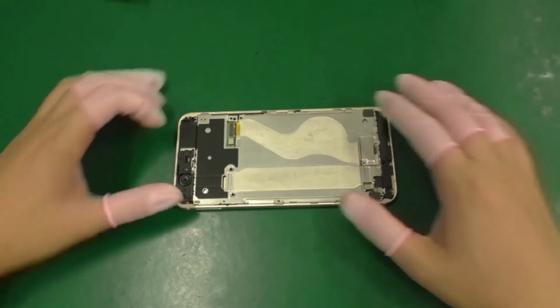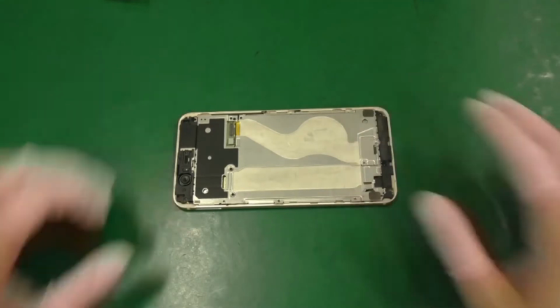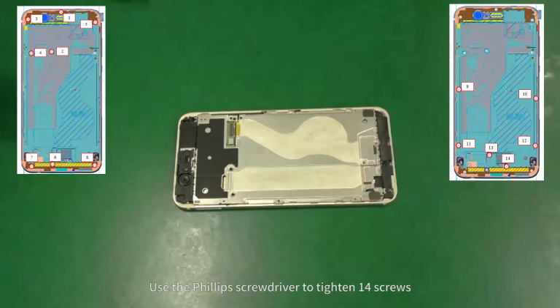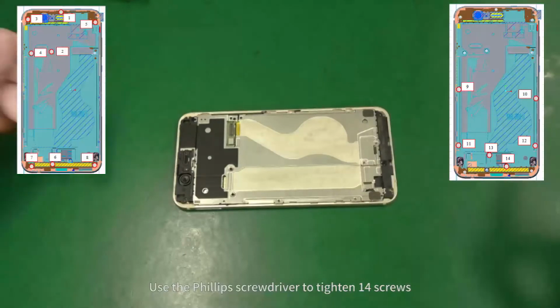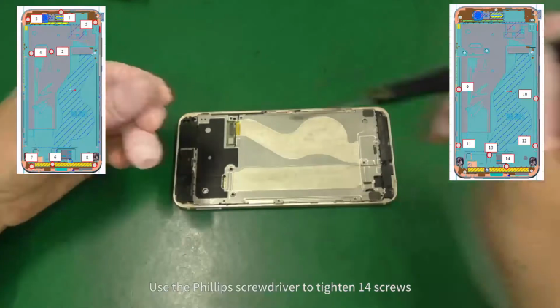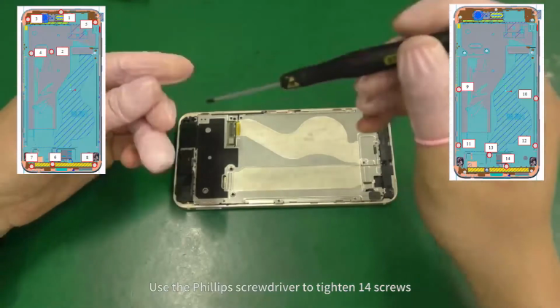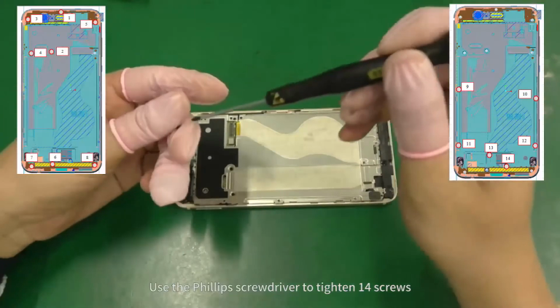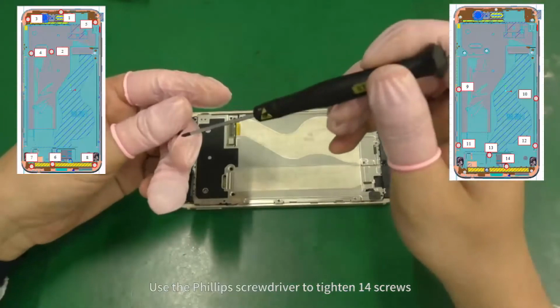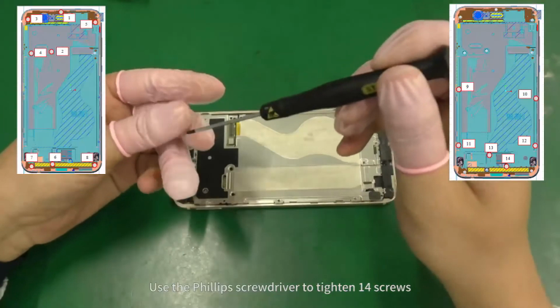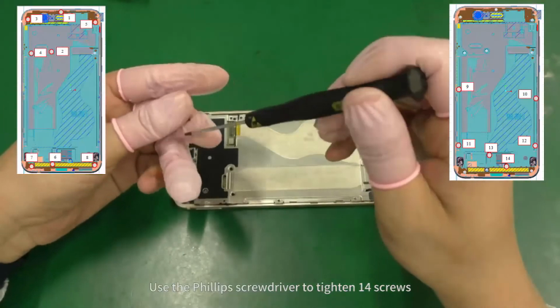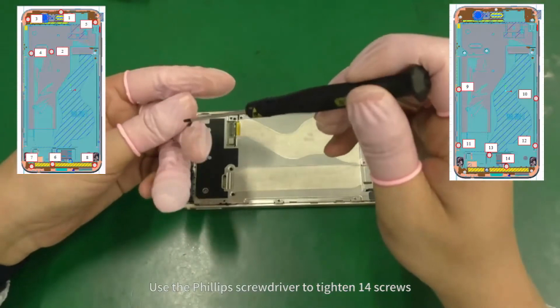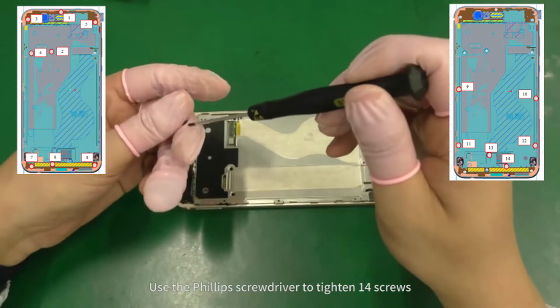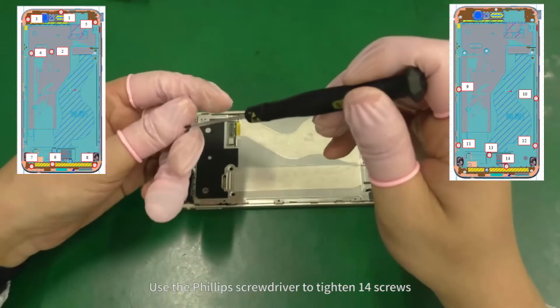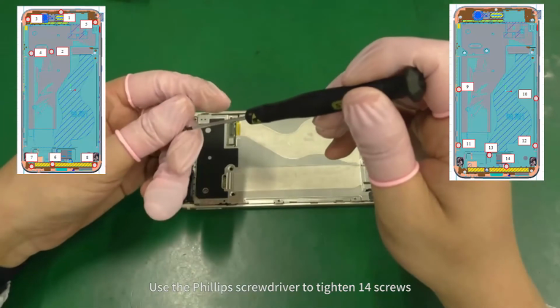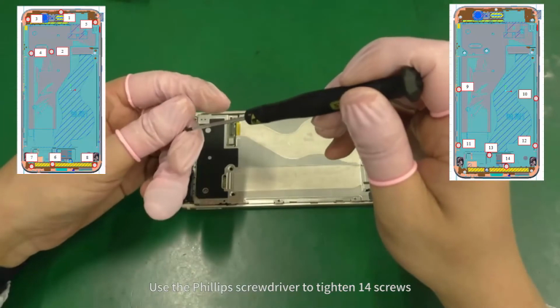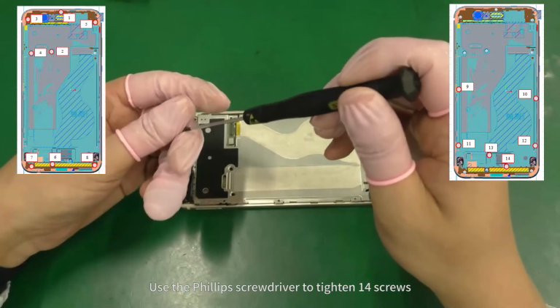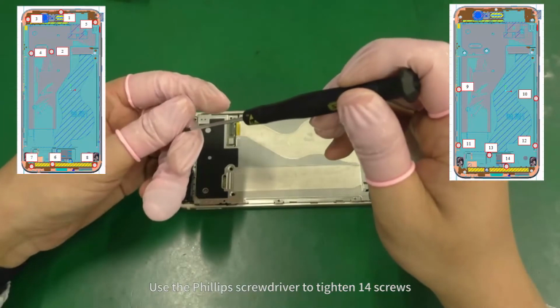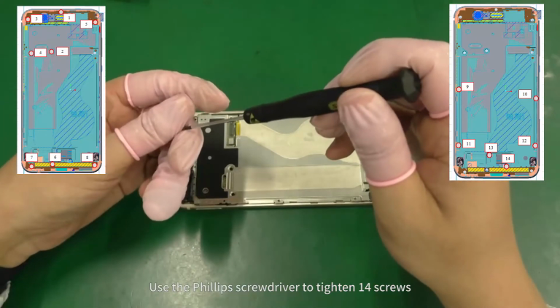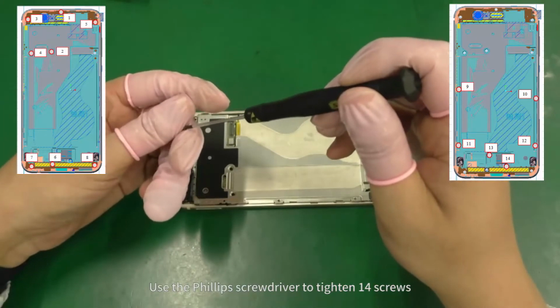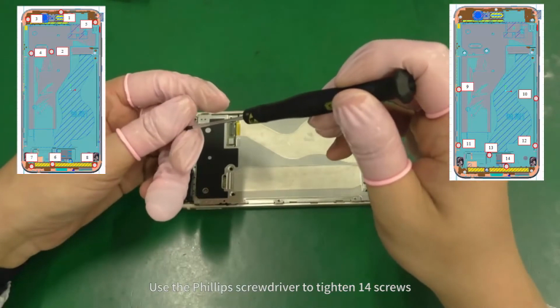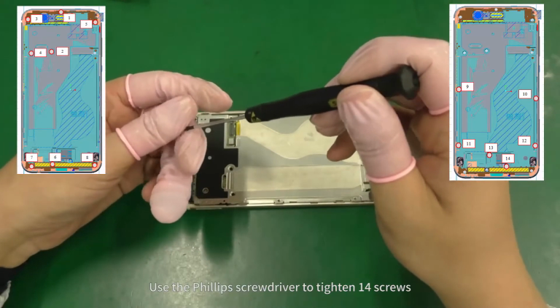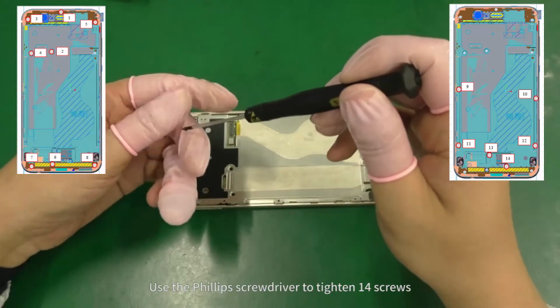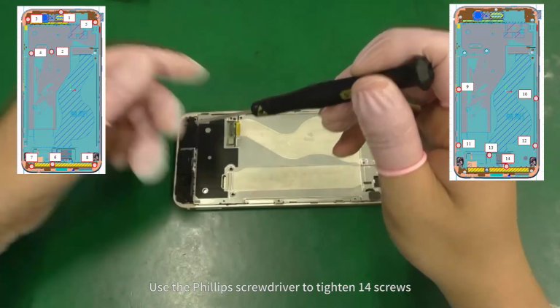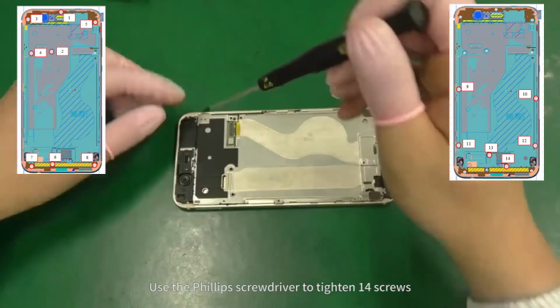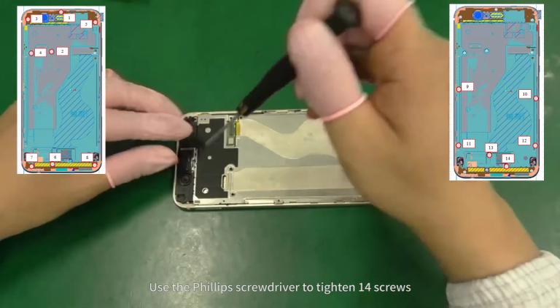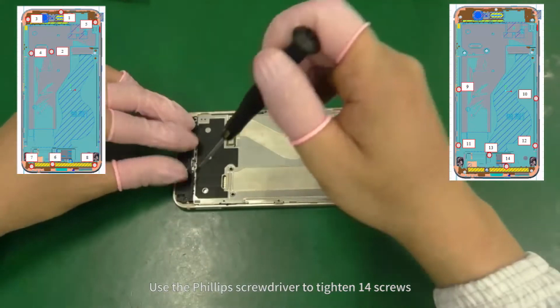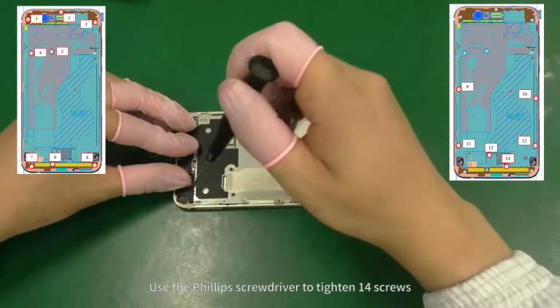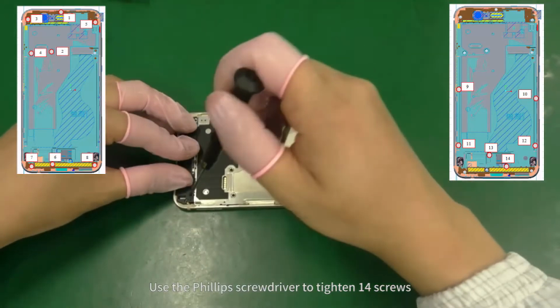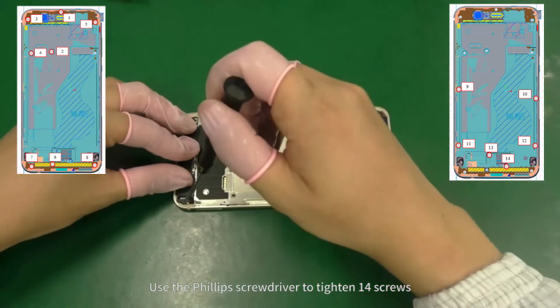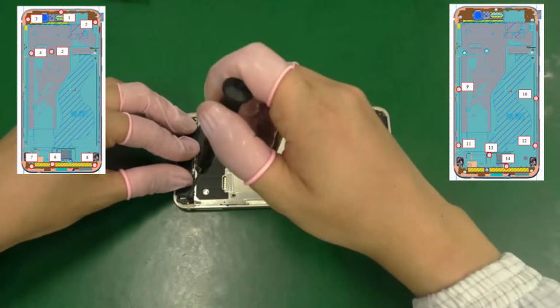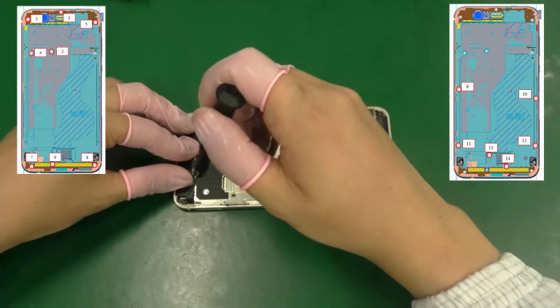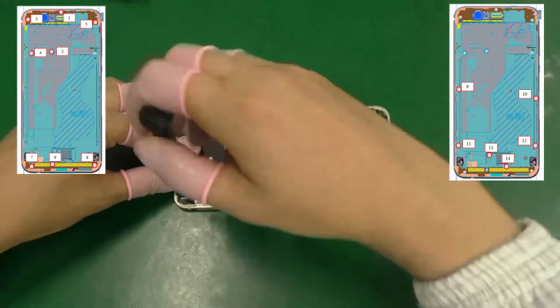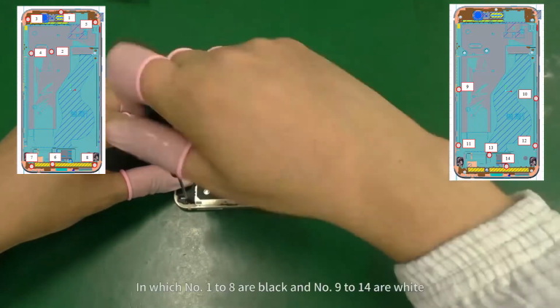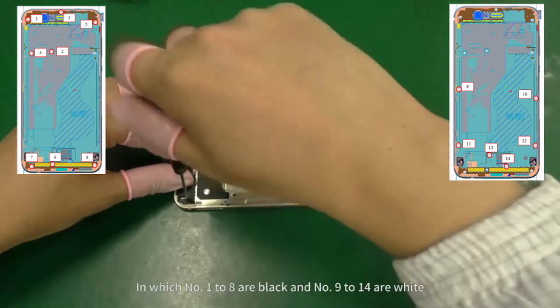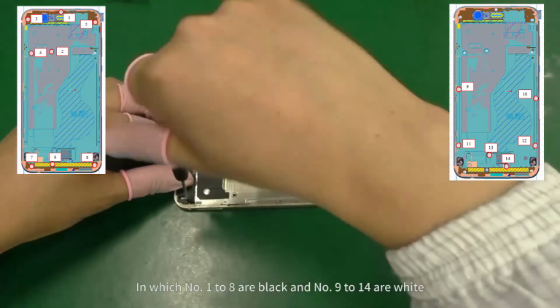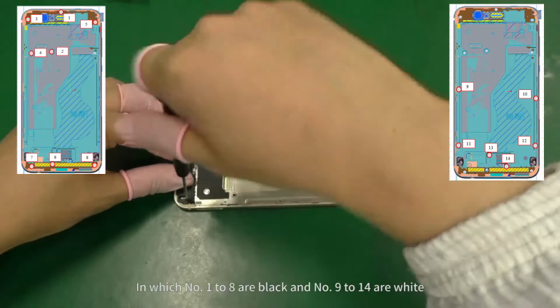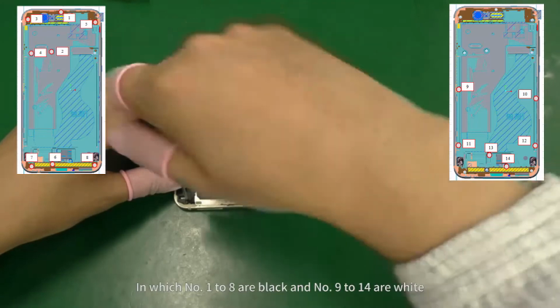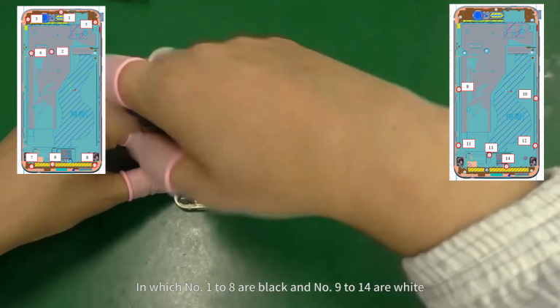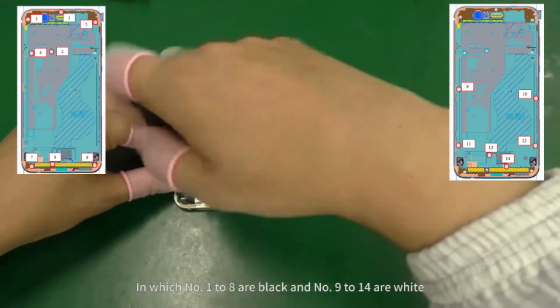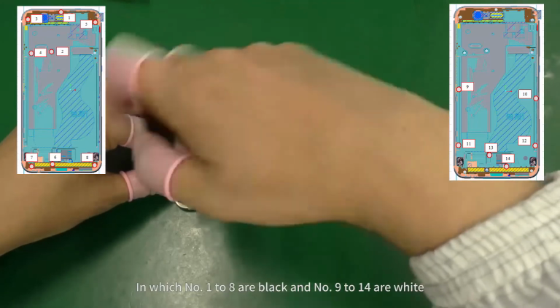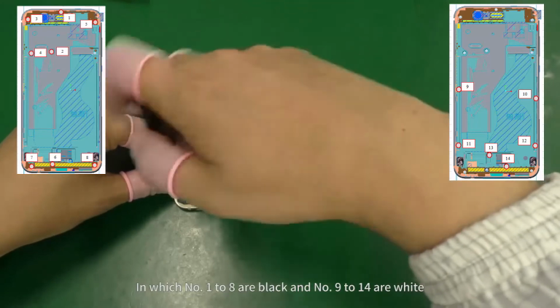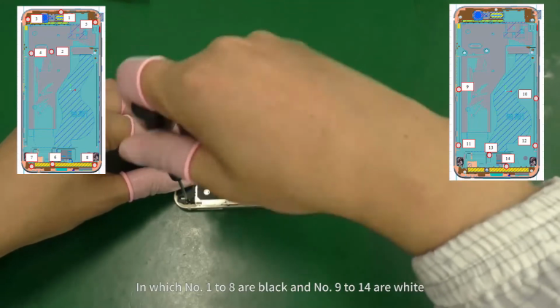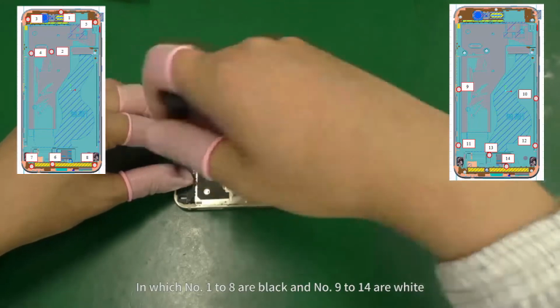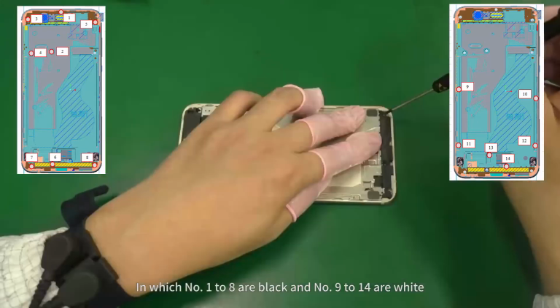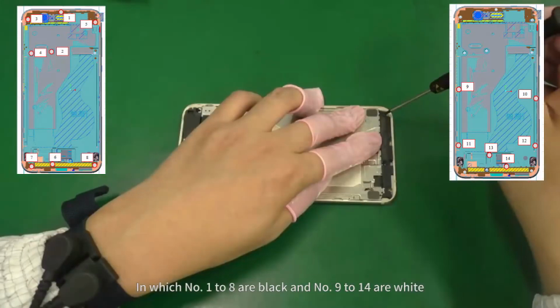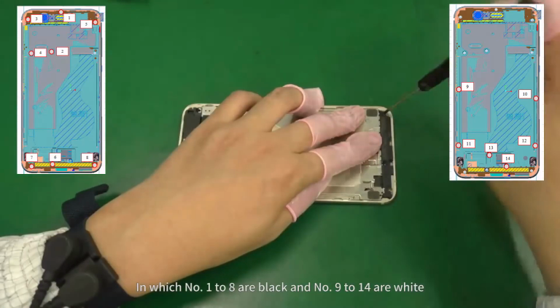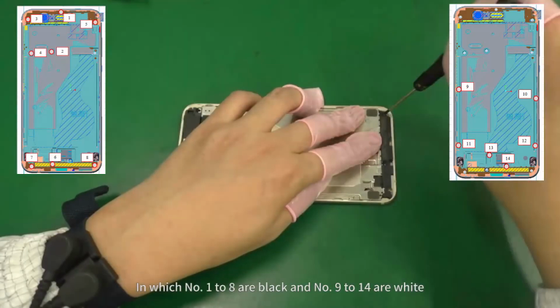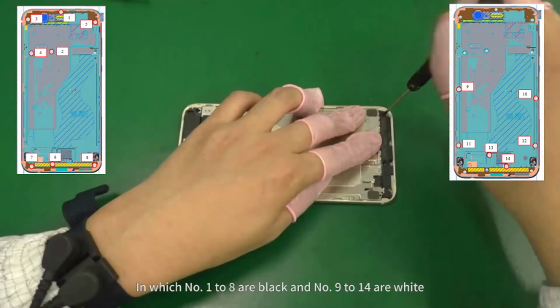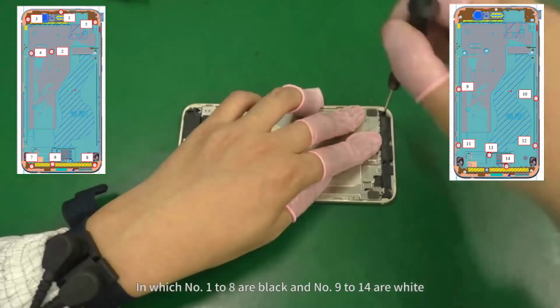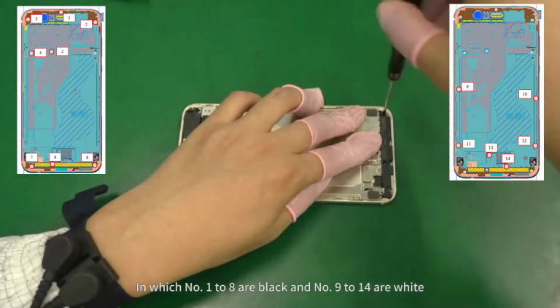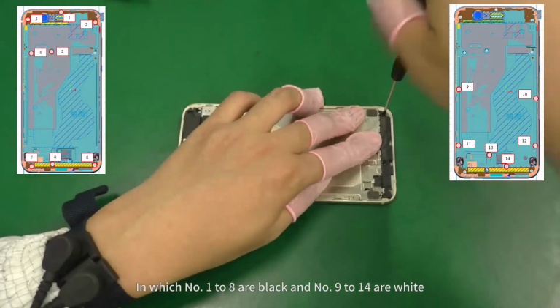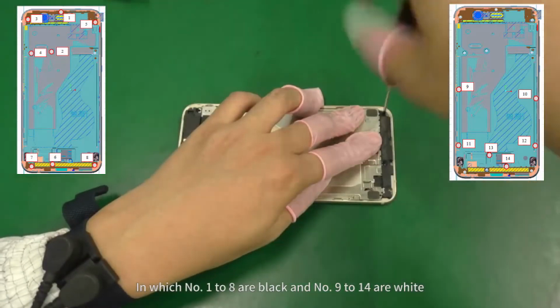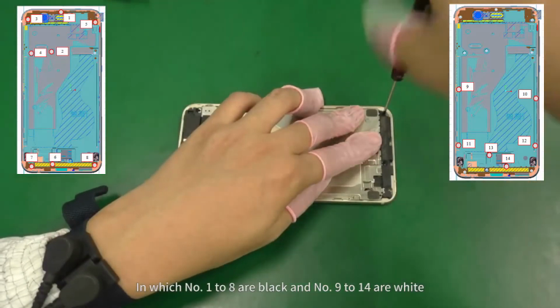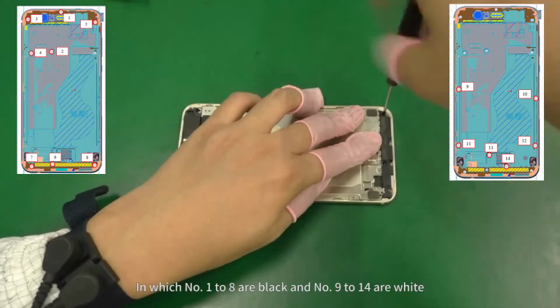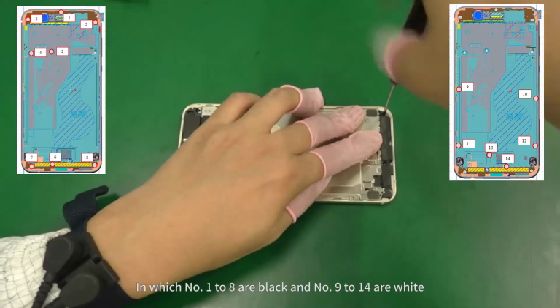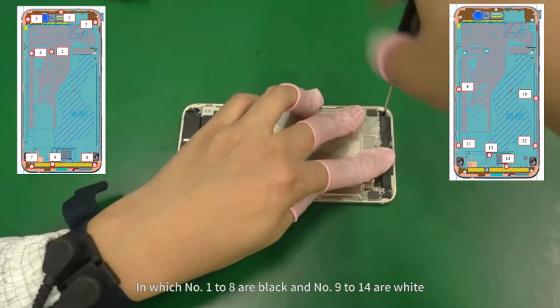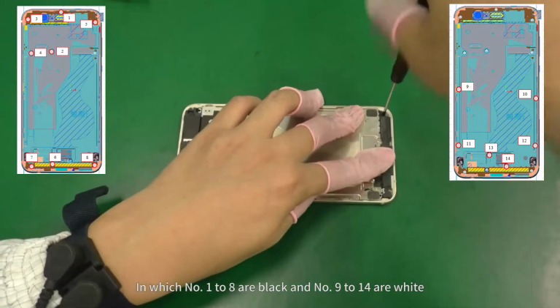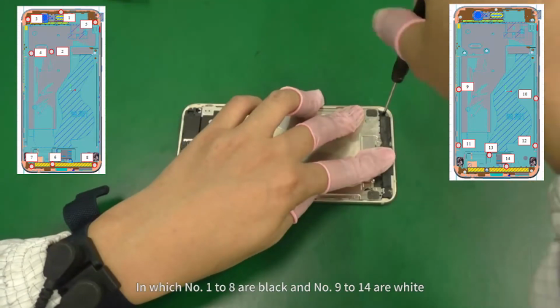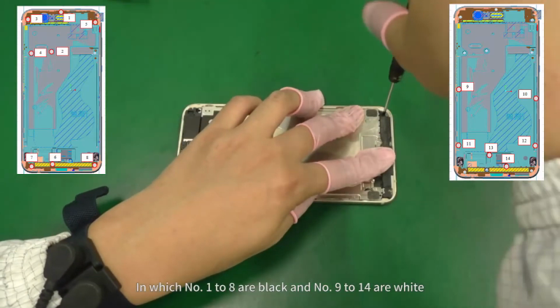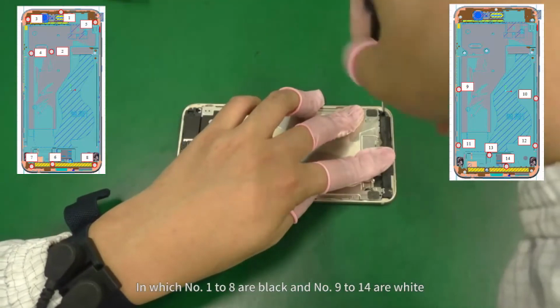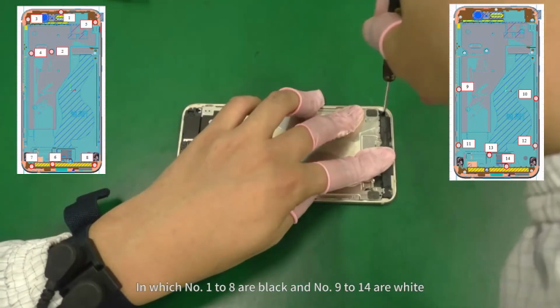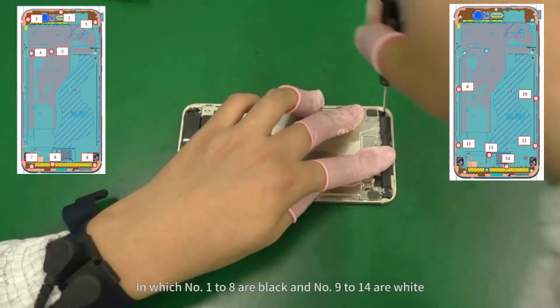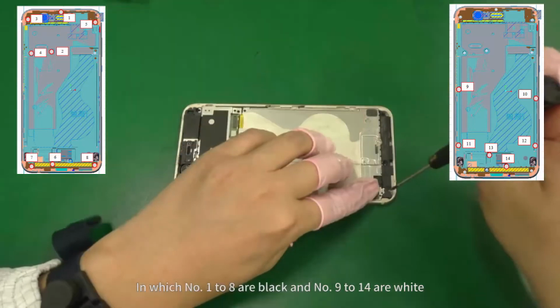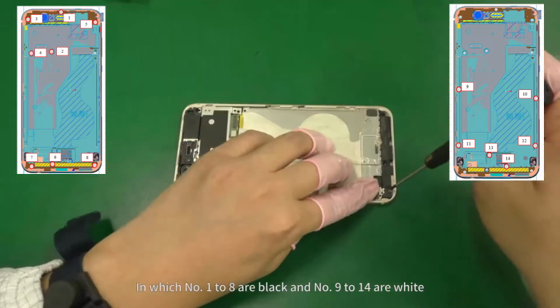Use the Phillips screwdriver to tighten 14 screws, in which numbers 1 to 8 are black and numbers 9 to 14 are white.